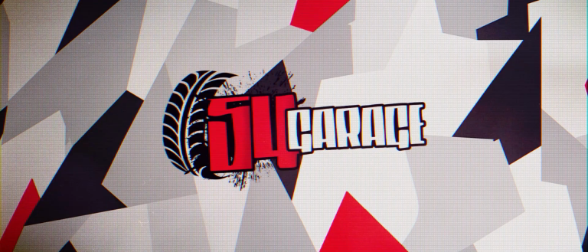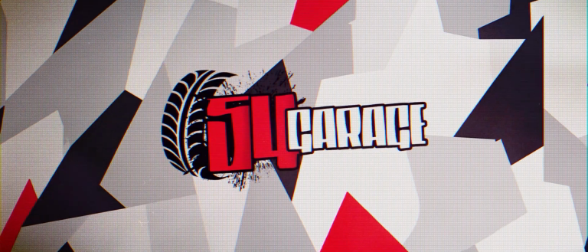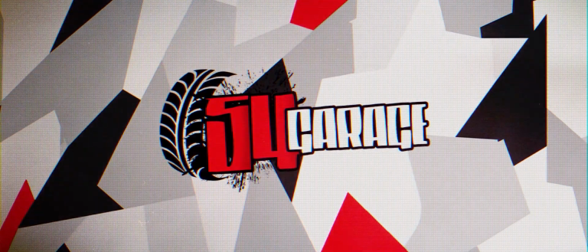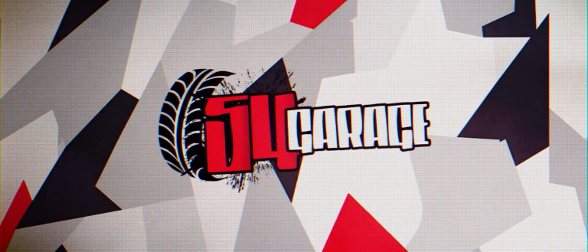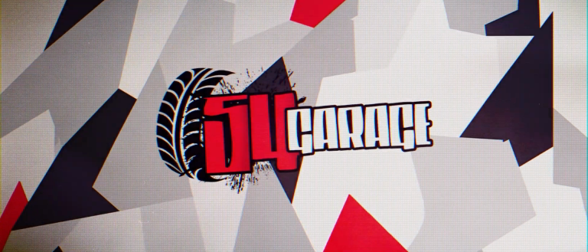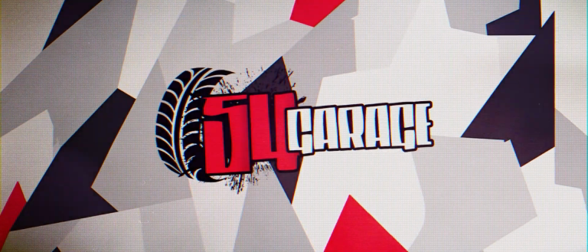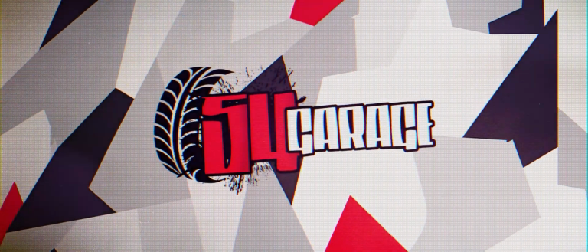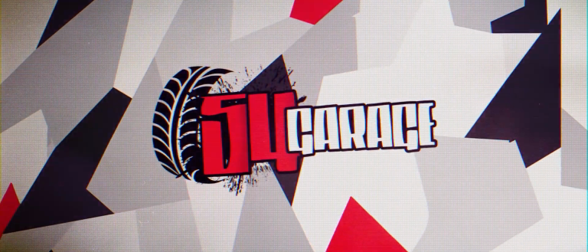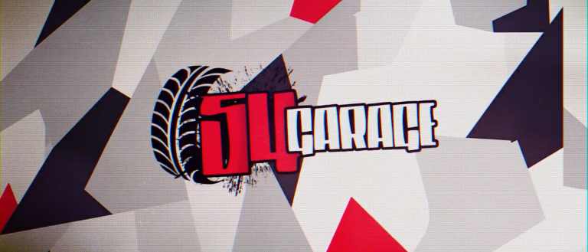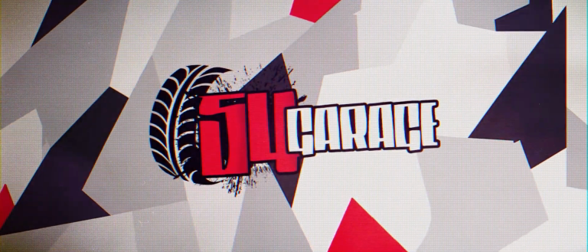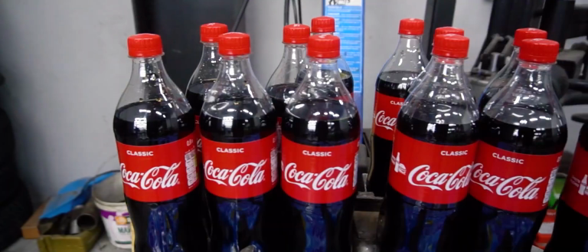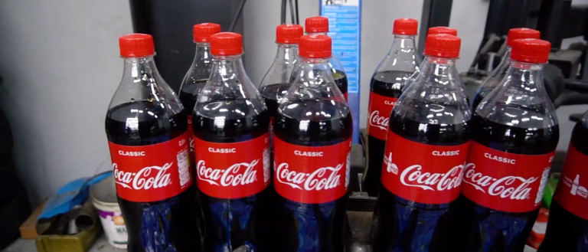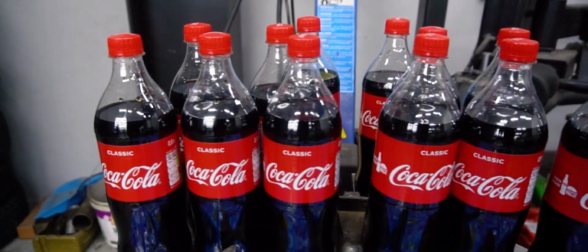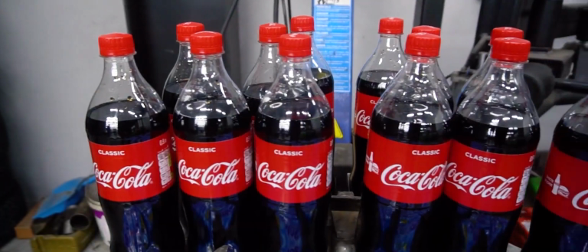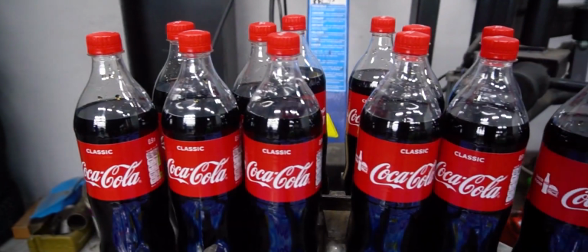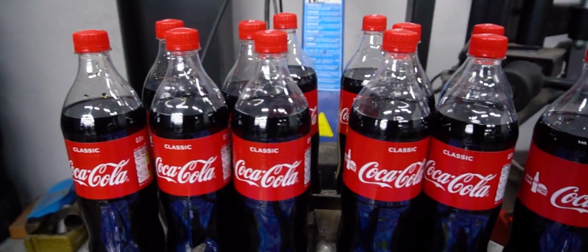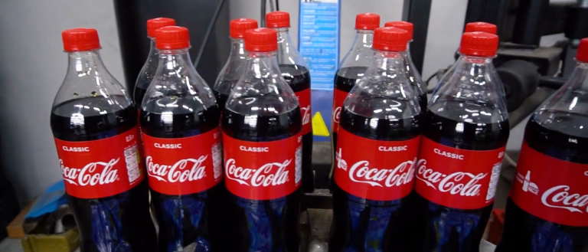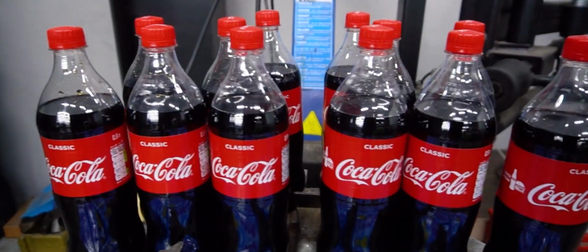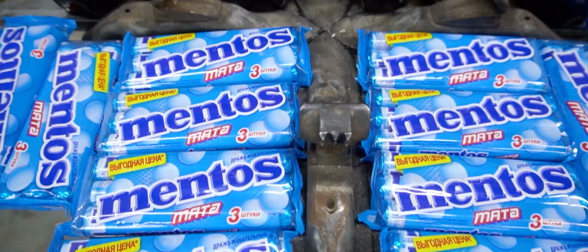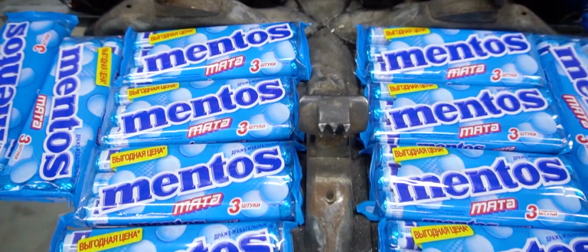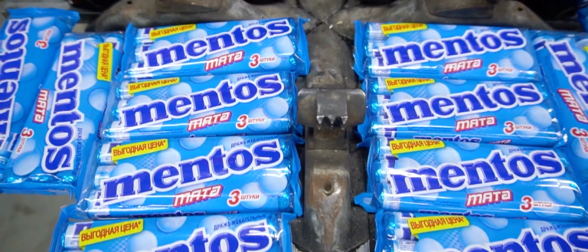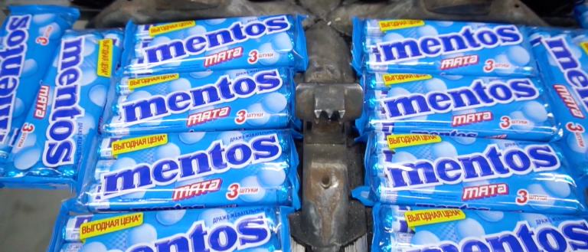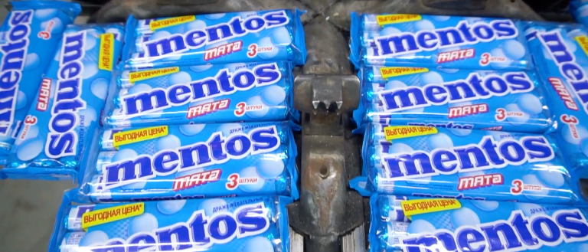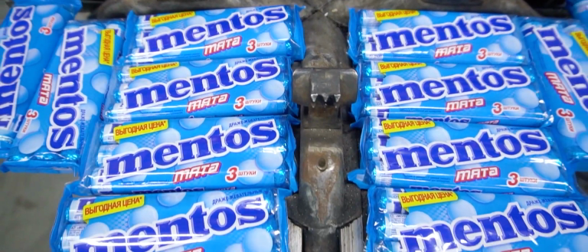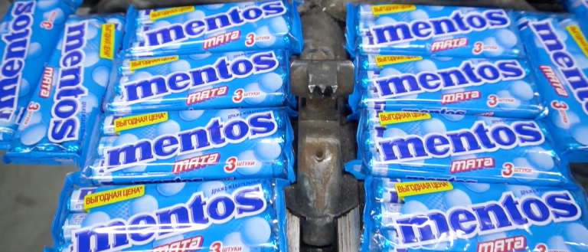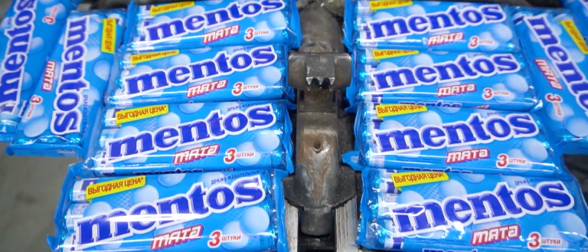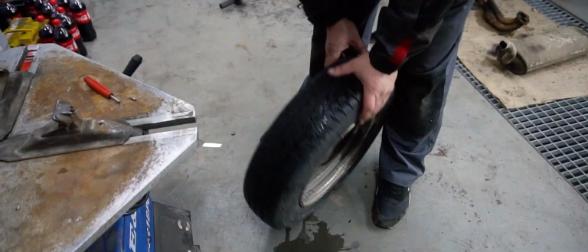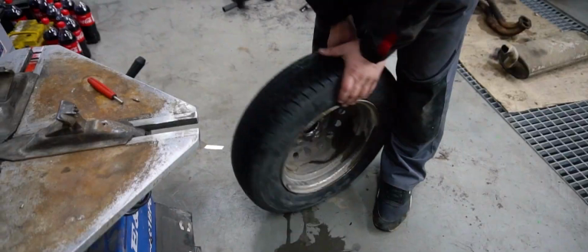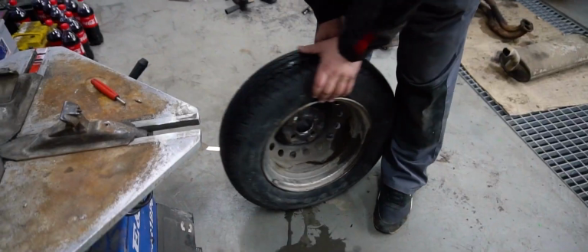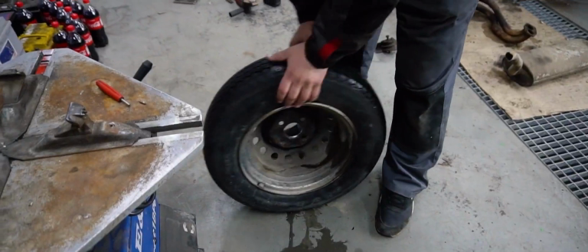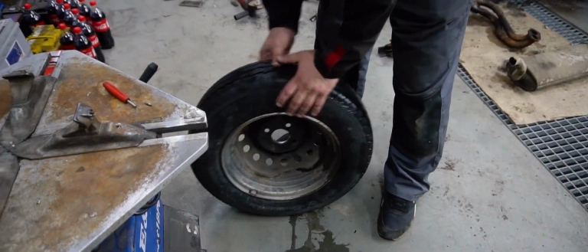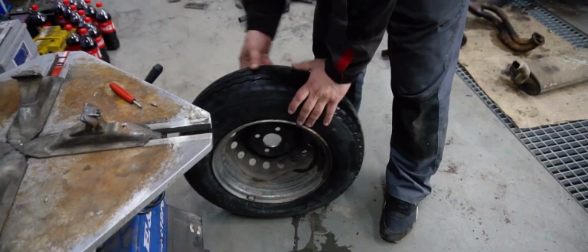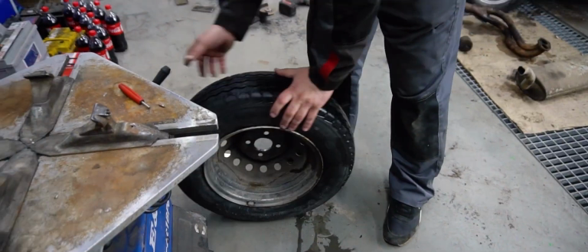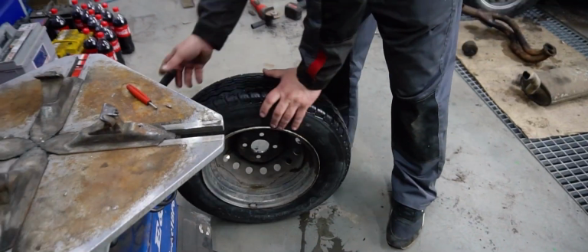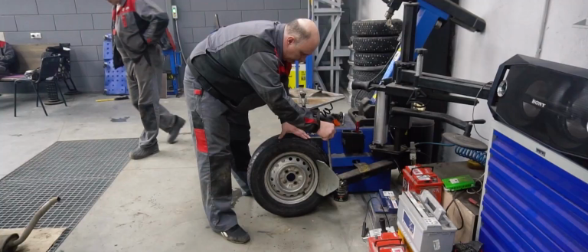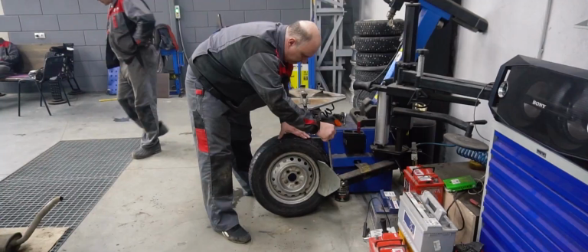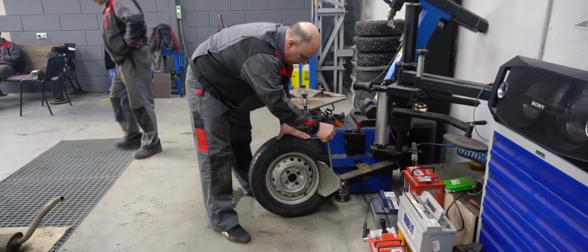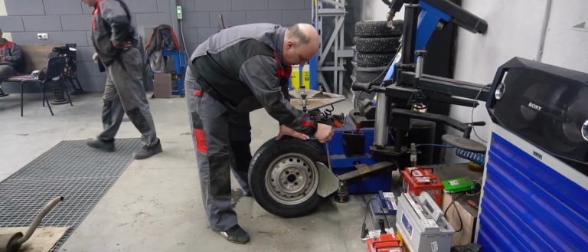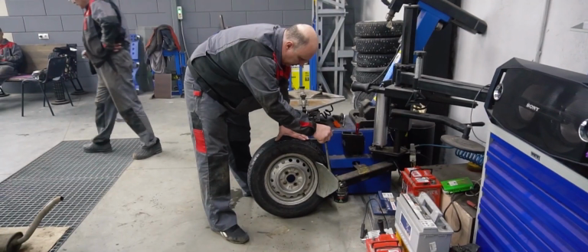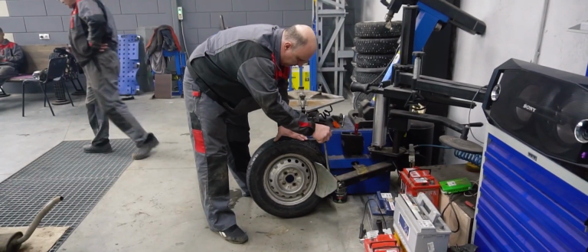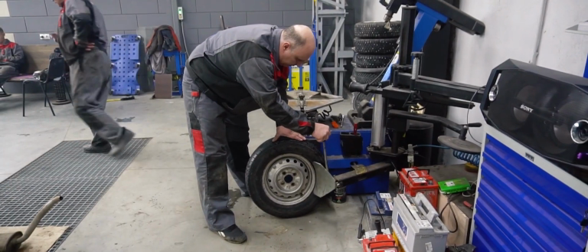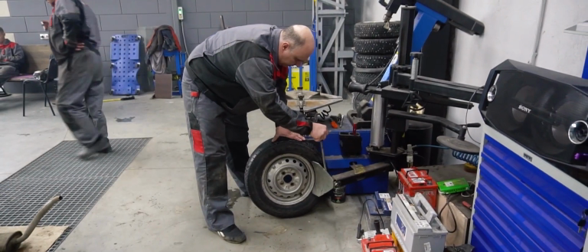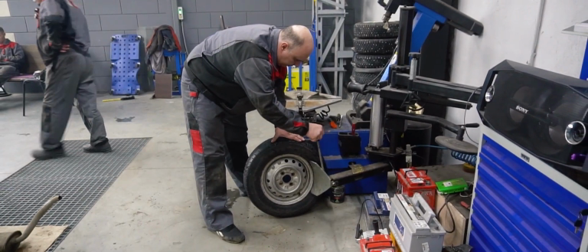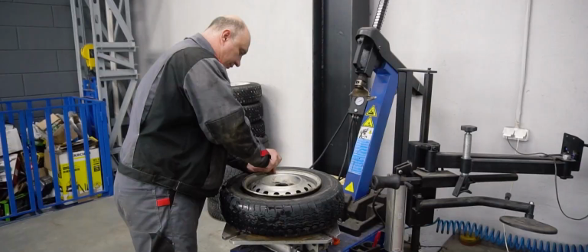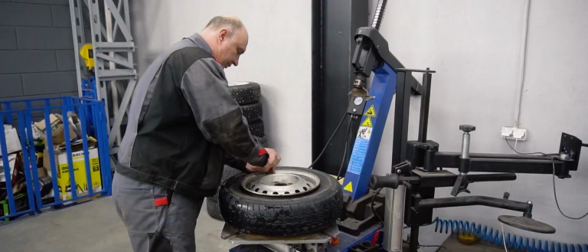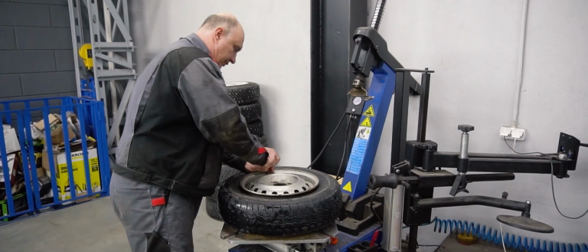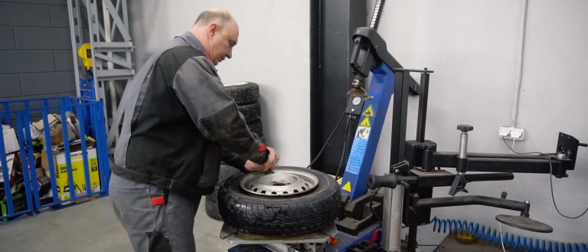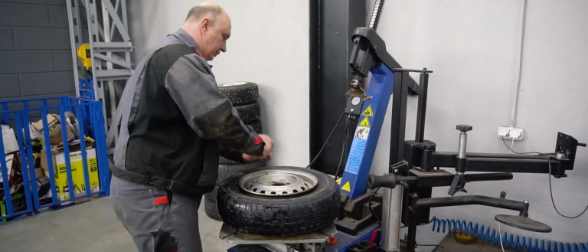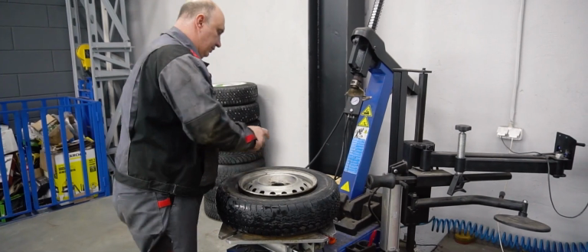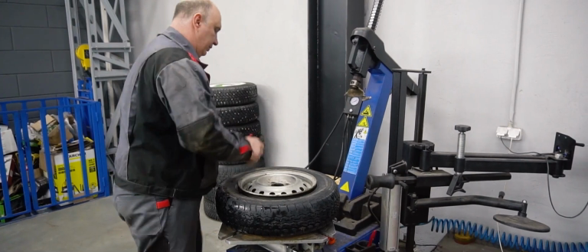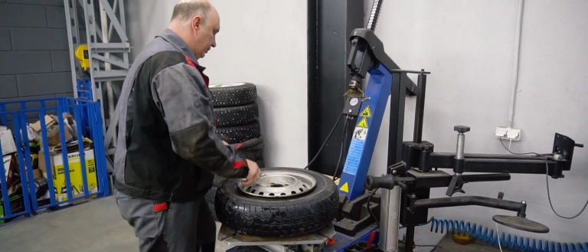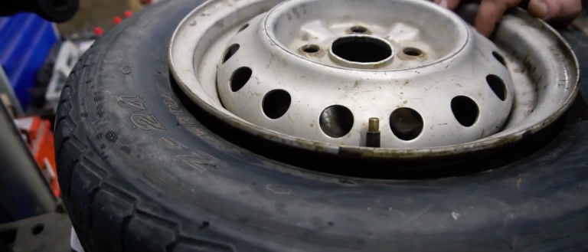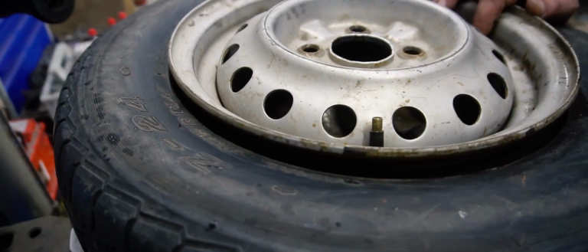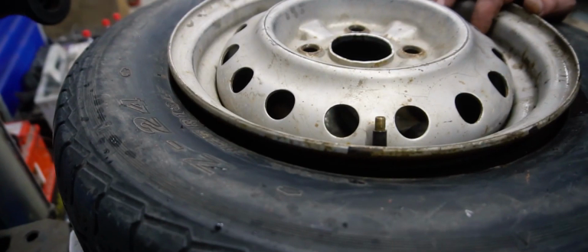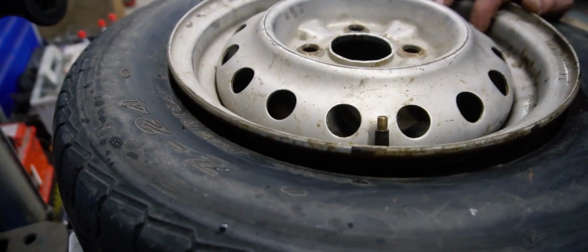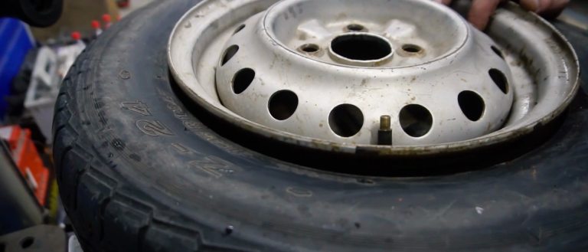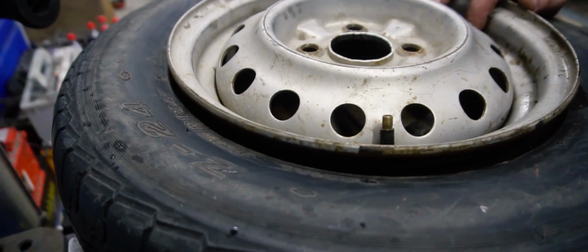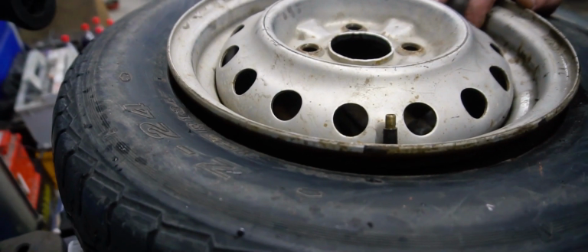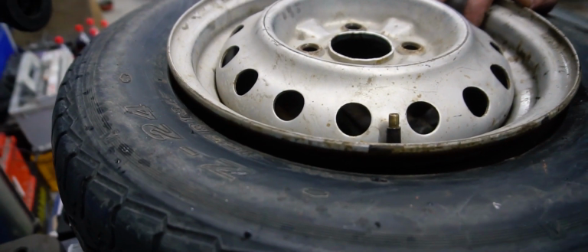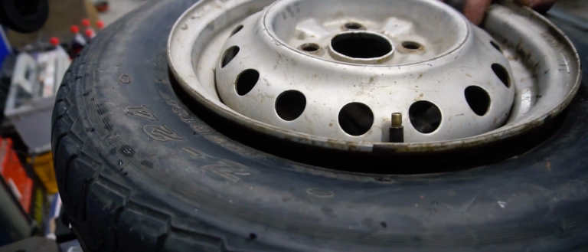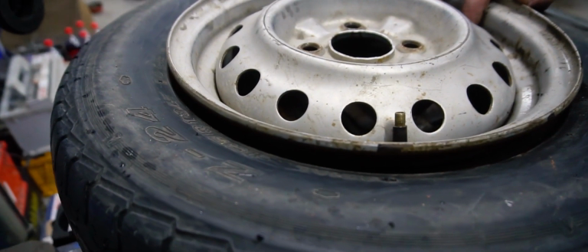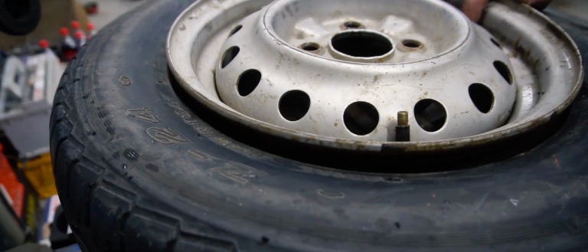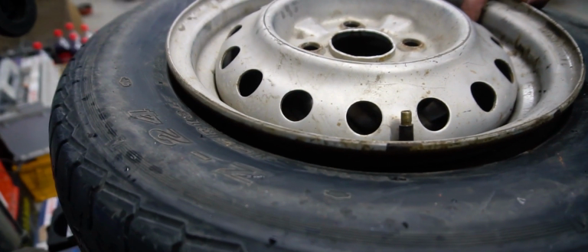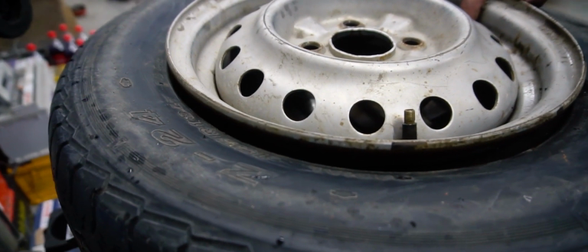Can you inflate a tire with Coca-Cola and Mentos? Originally uploaded in January of 2020. Translation and voiceover by BMI Russian.